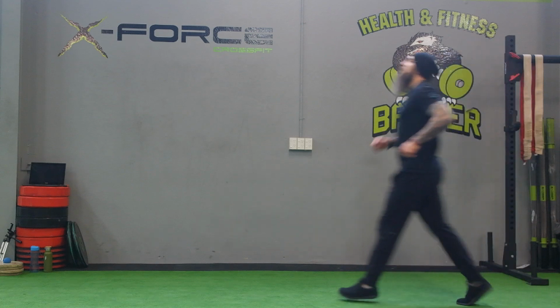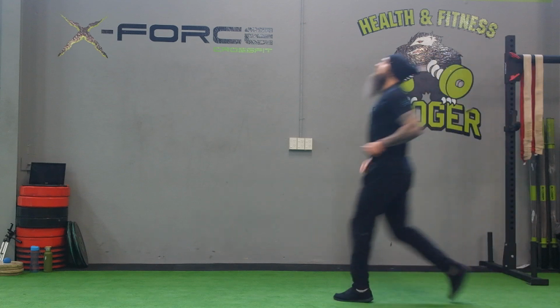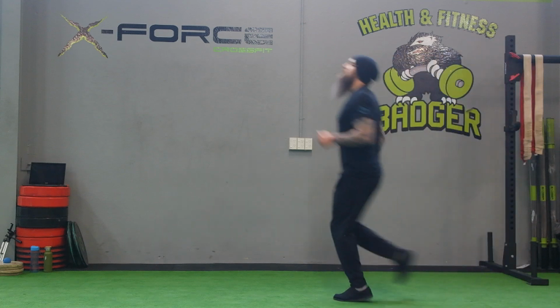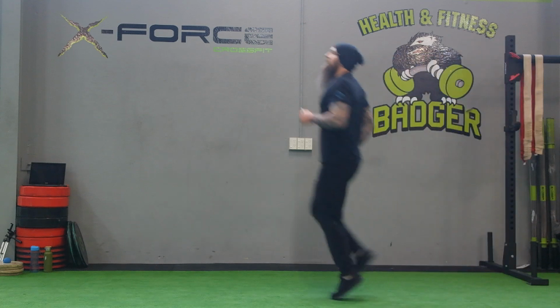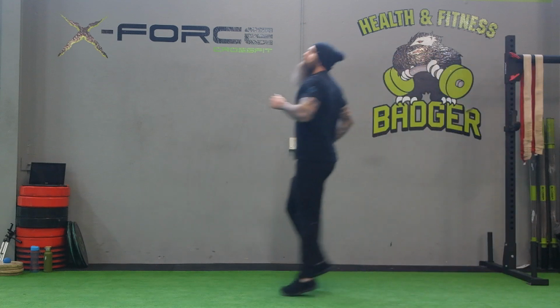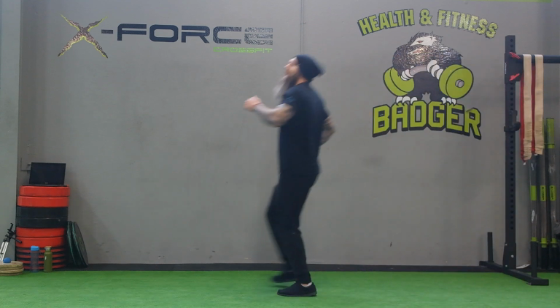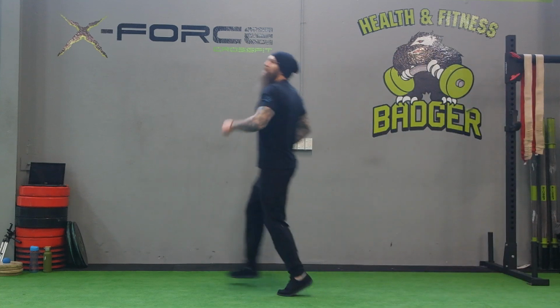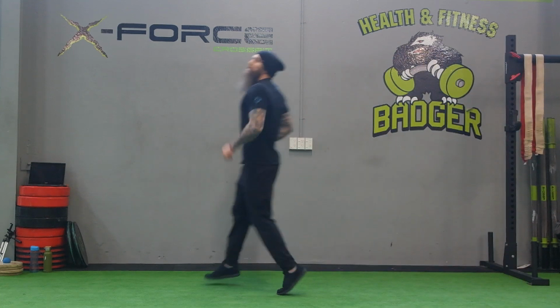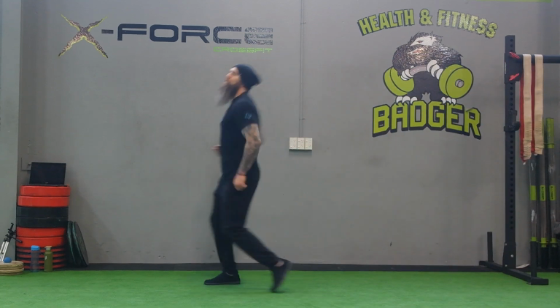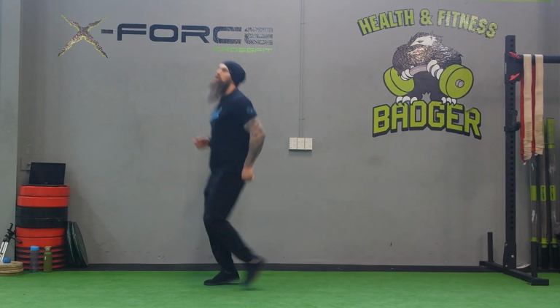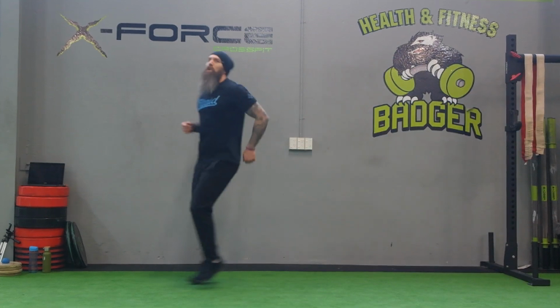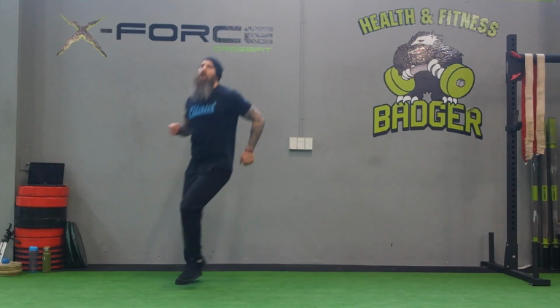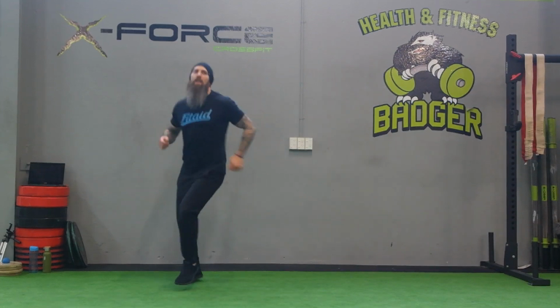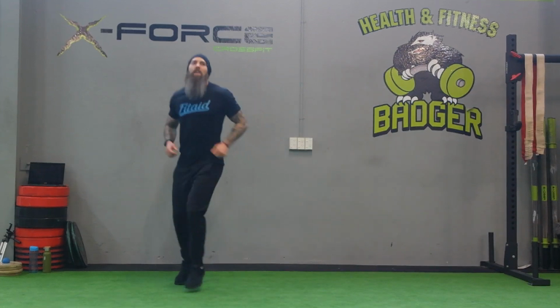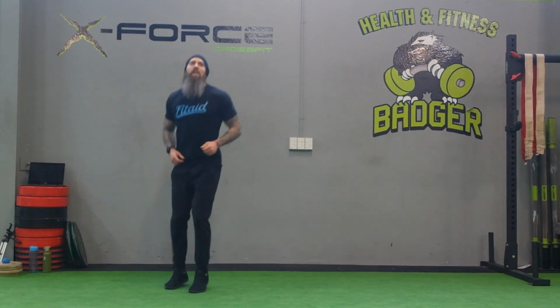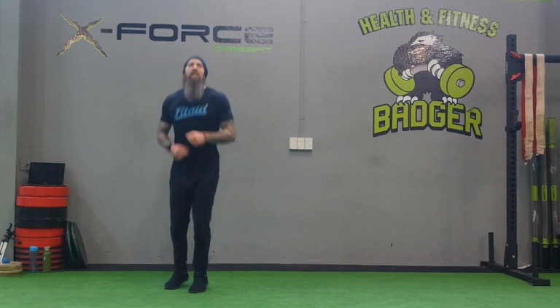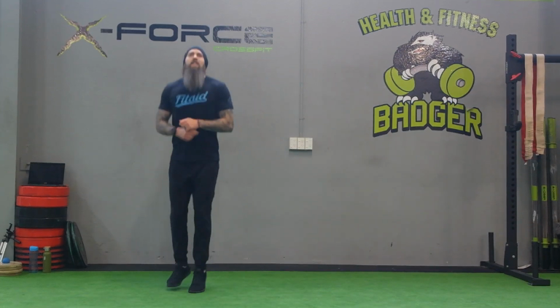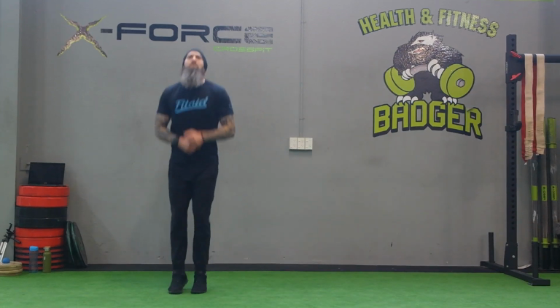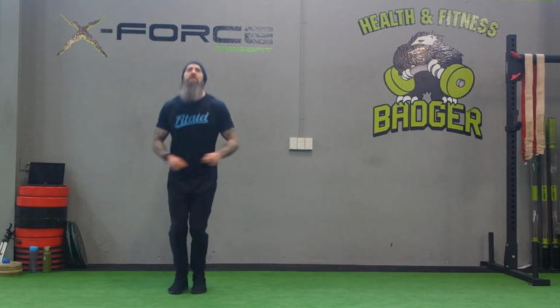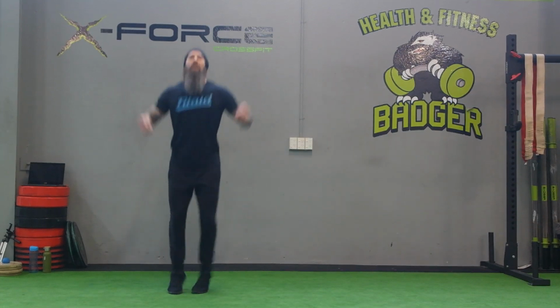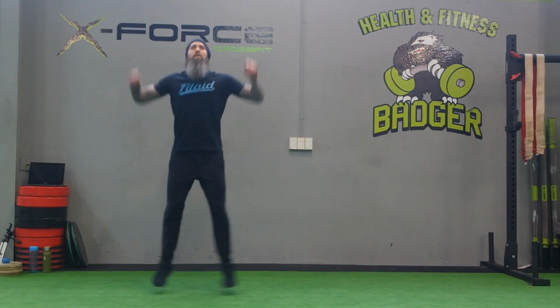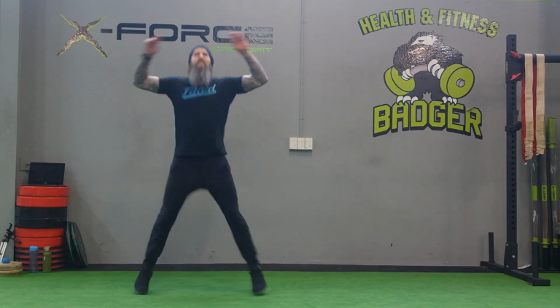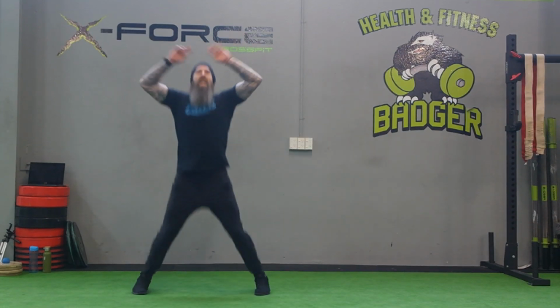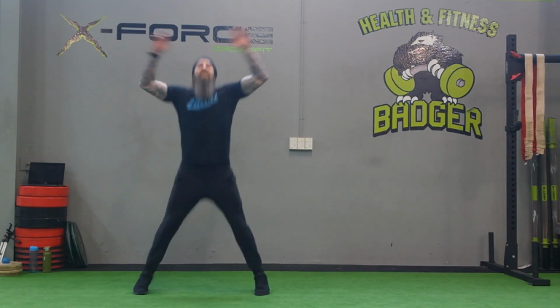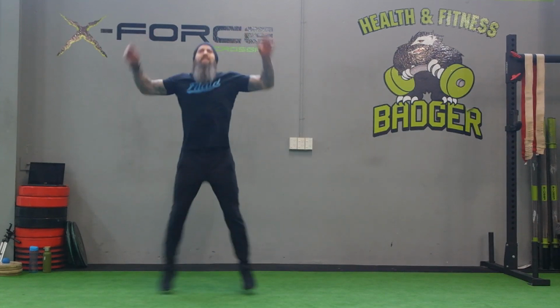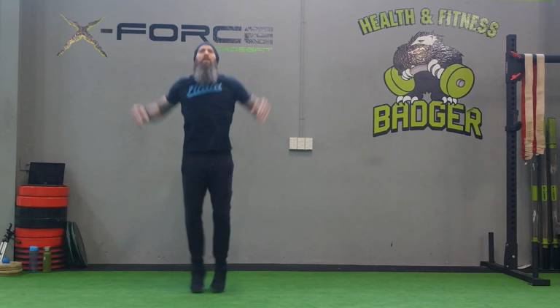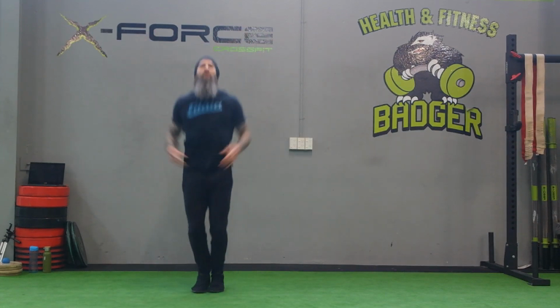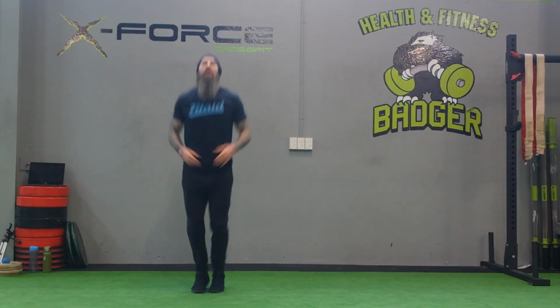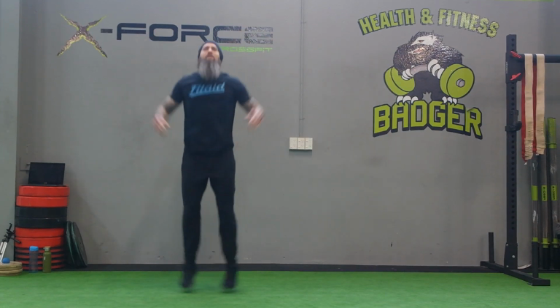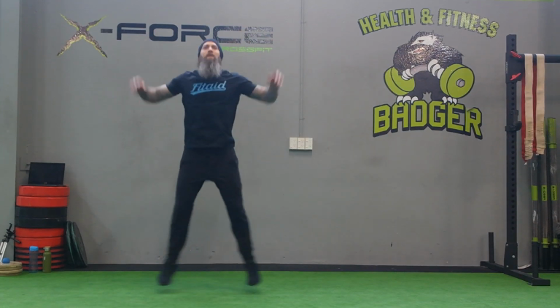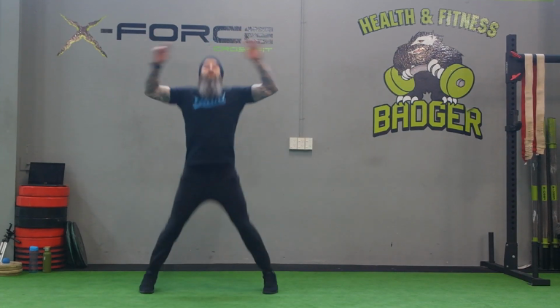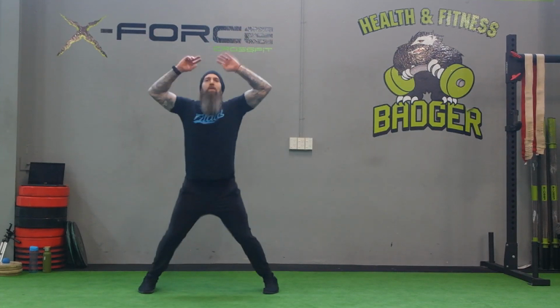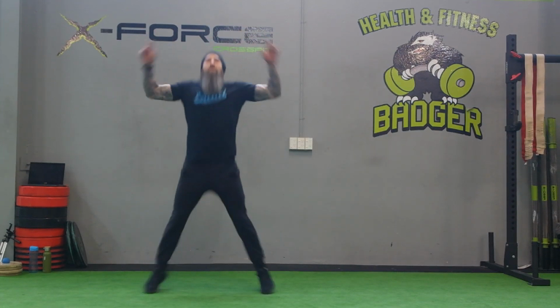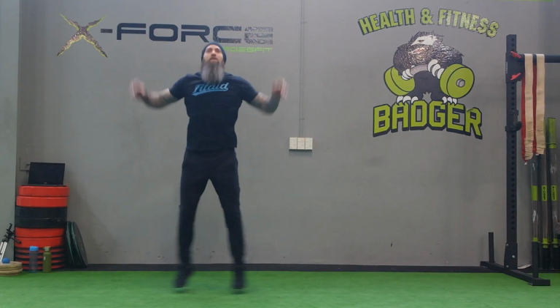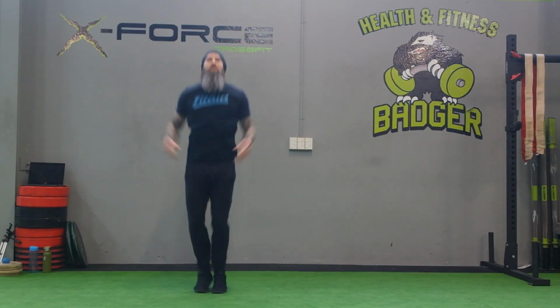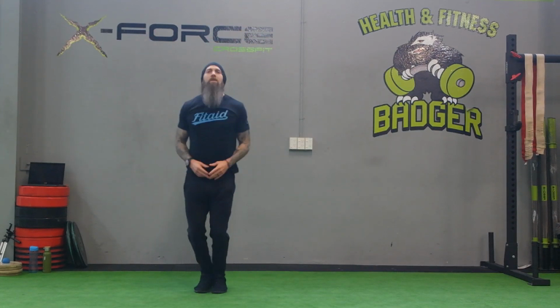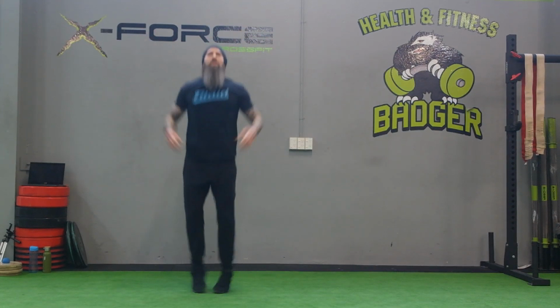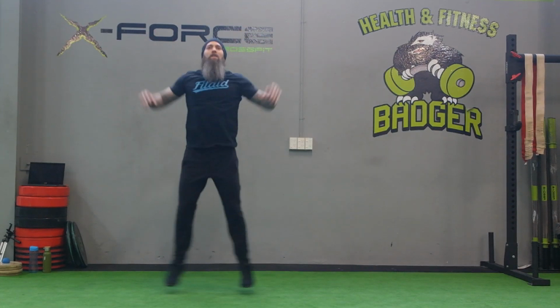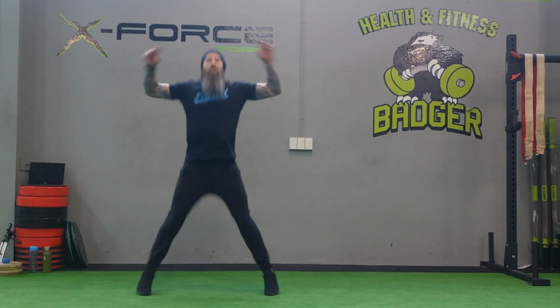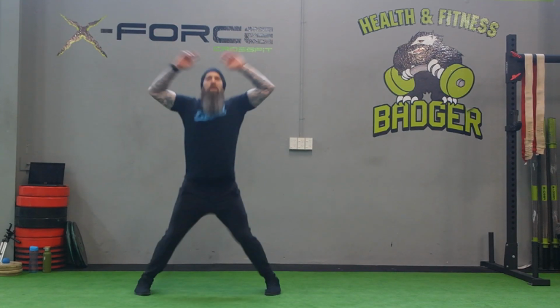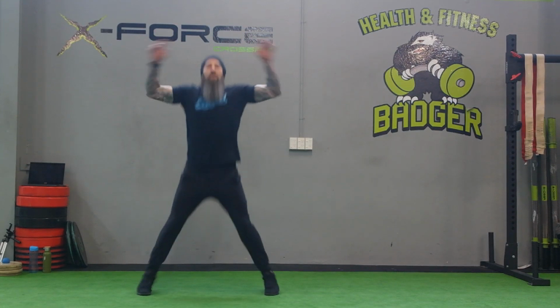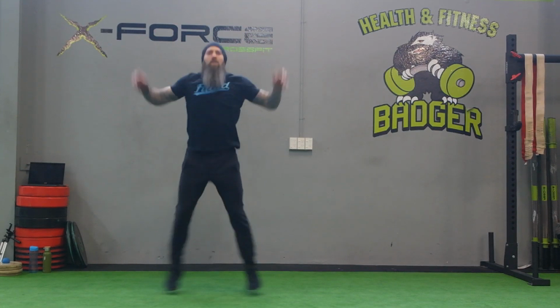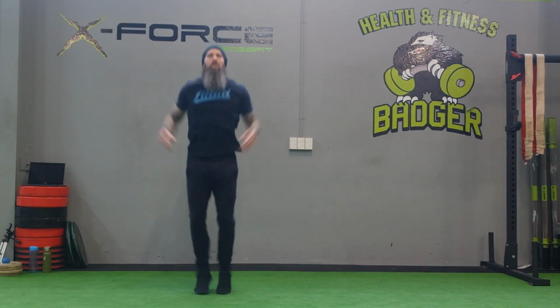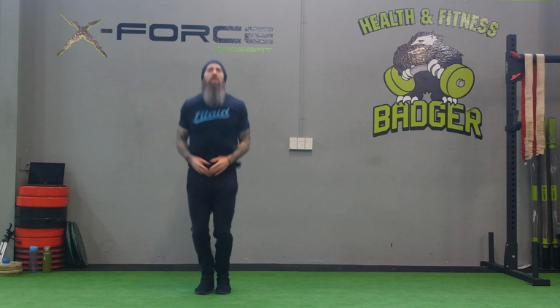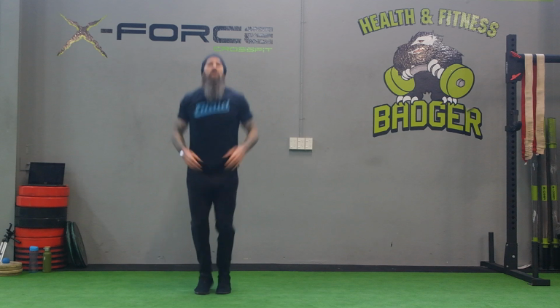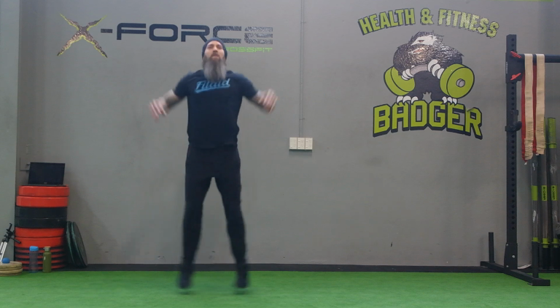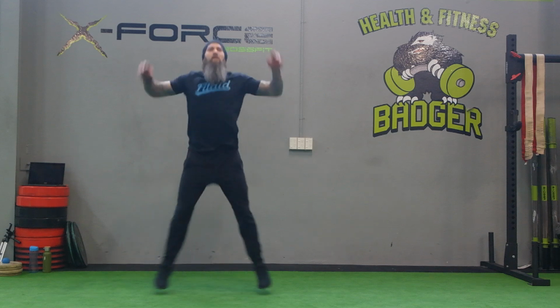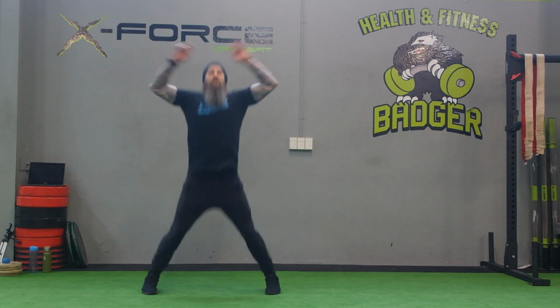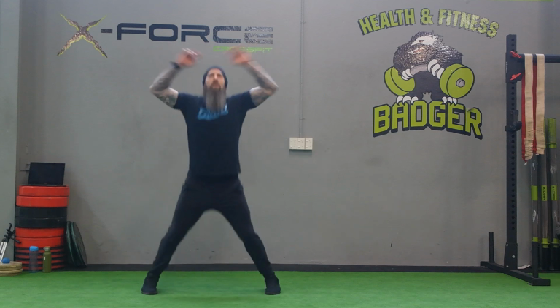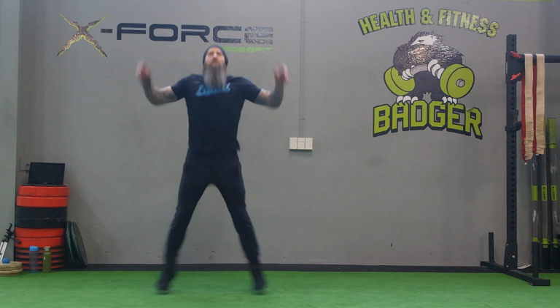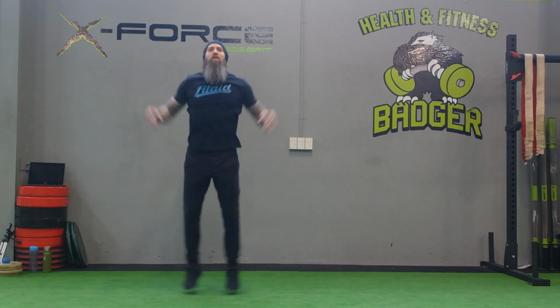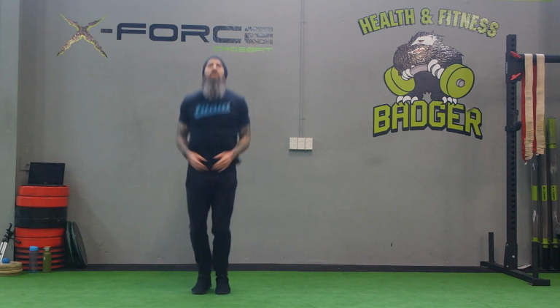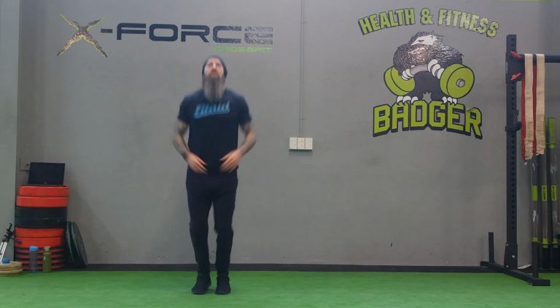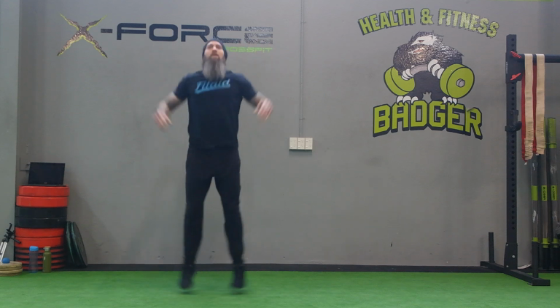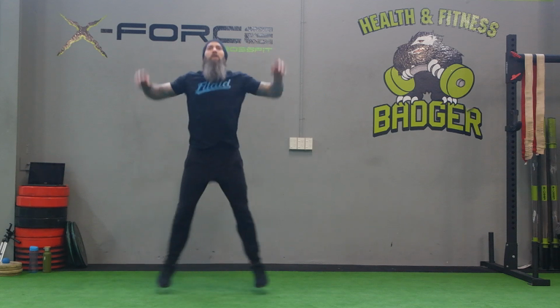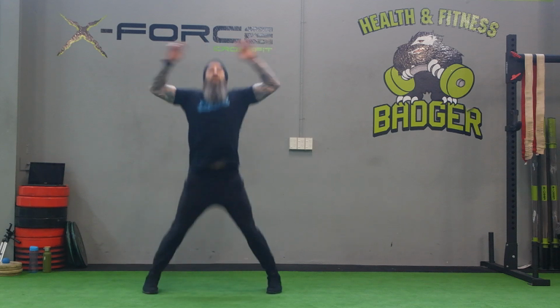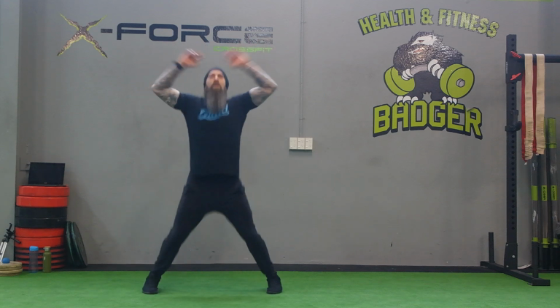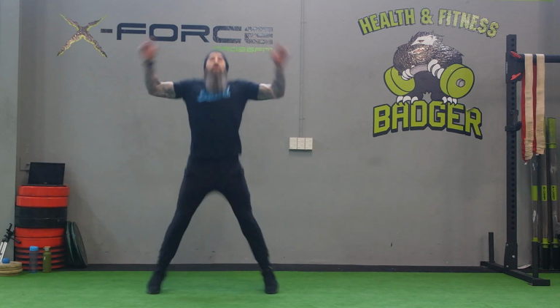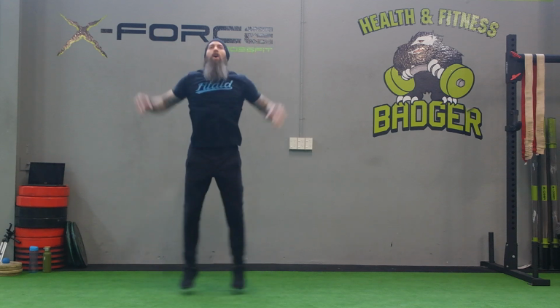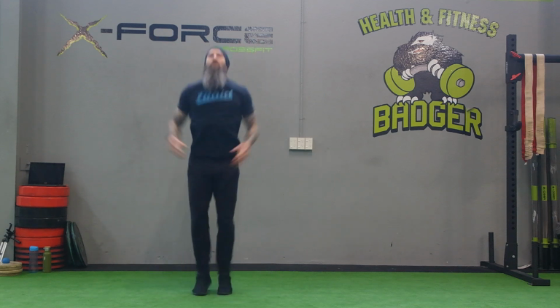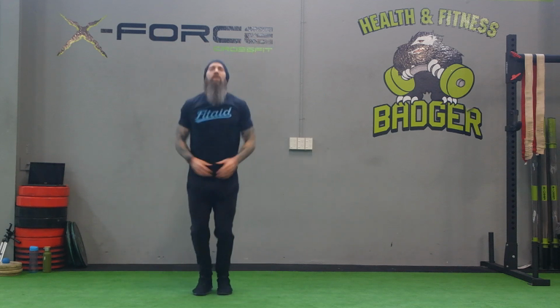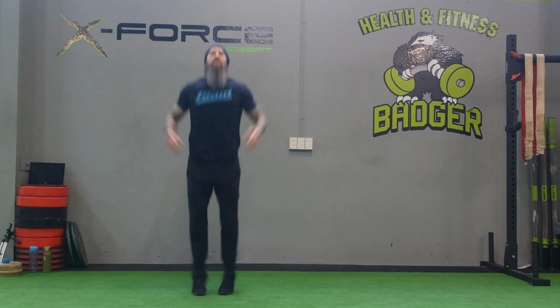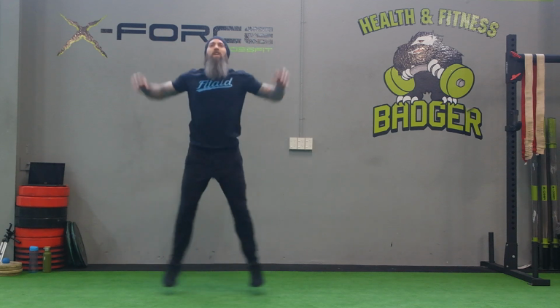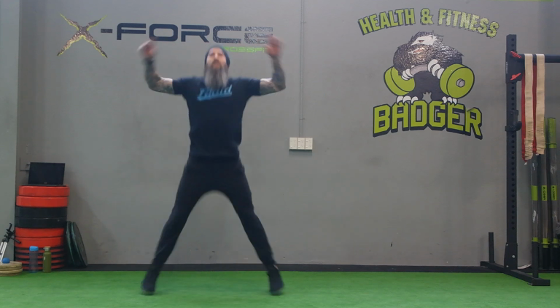Take it back to the schoolyard, hit some jumping jacks, 10 reps. It feels good.